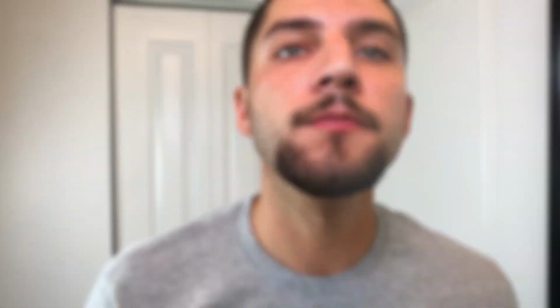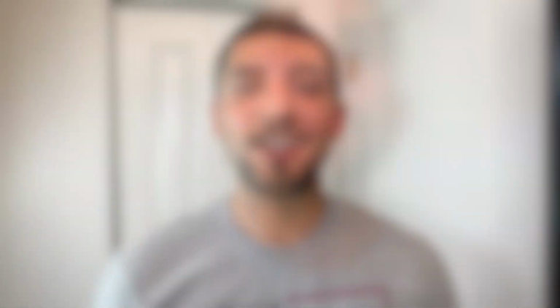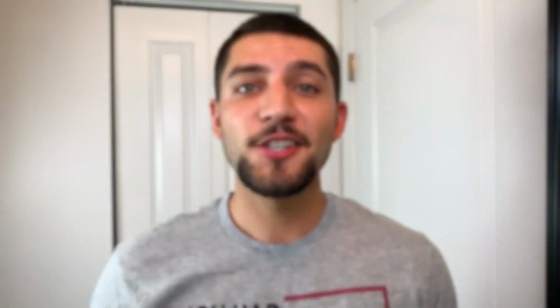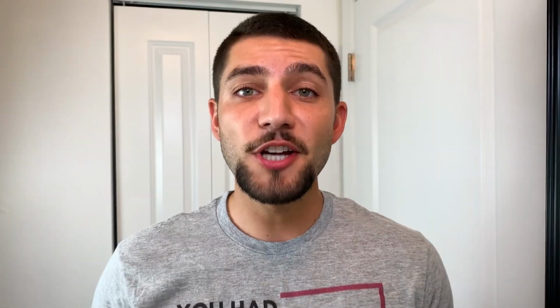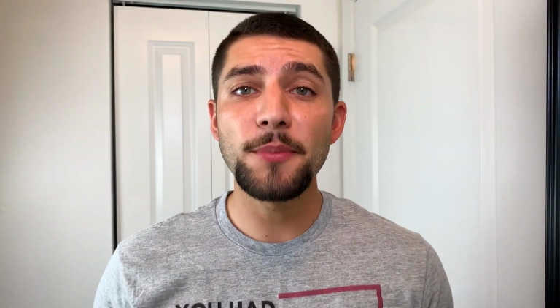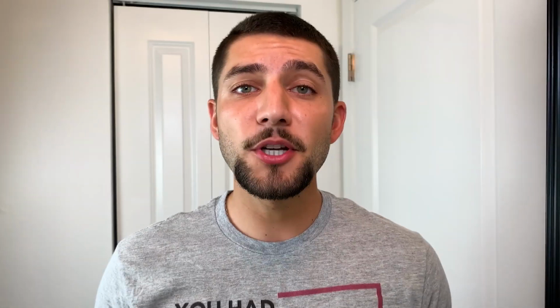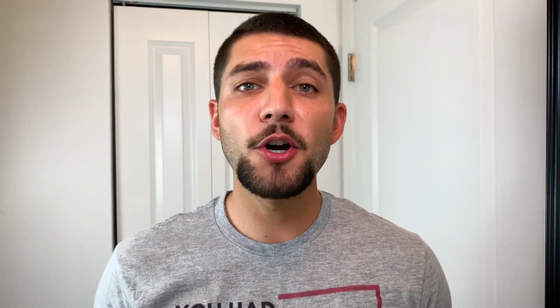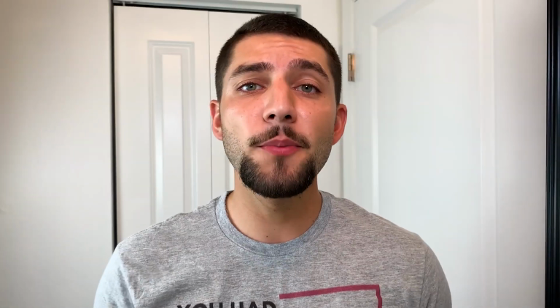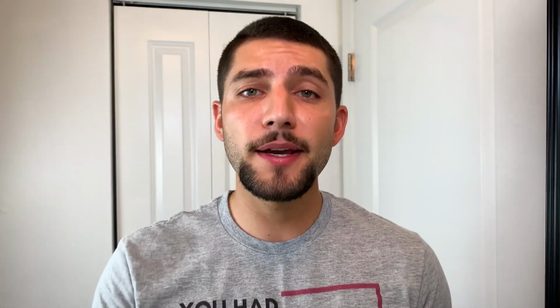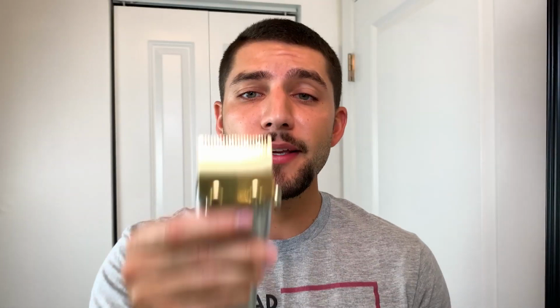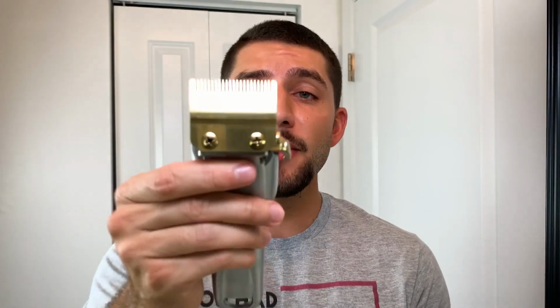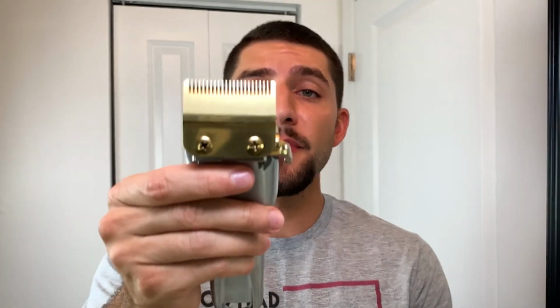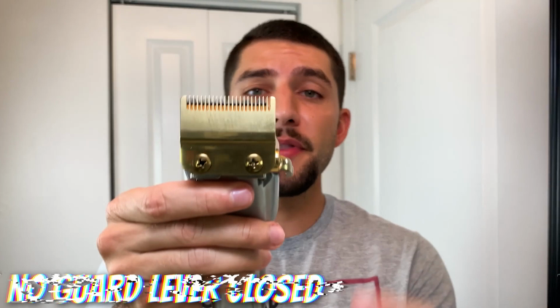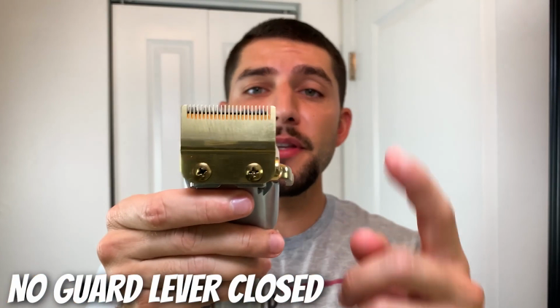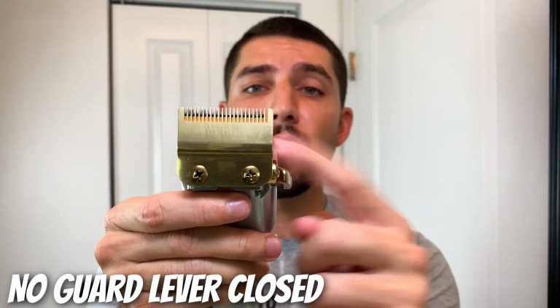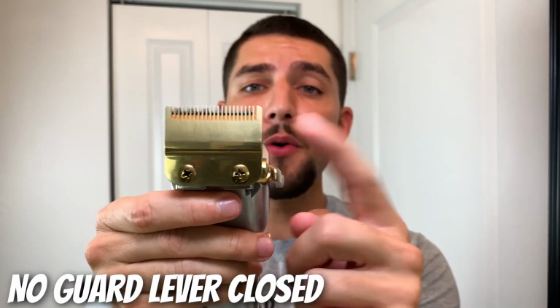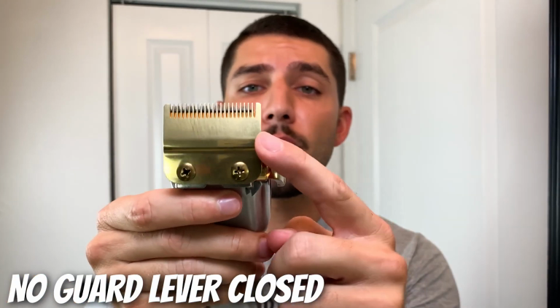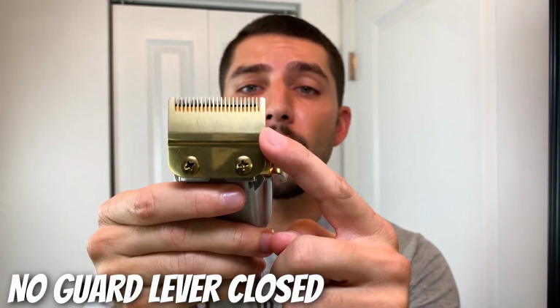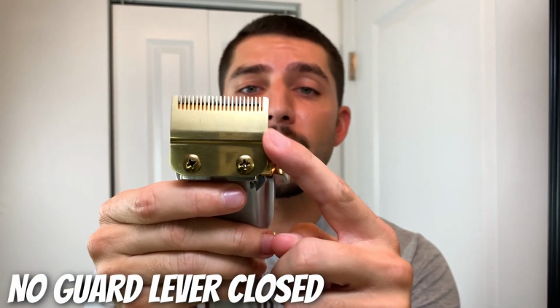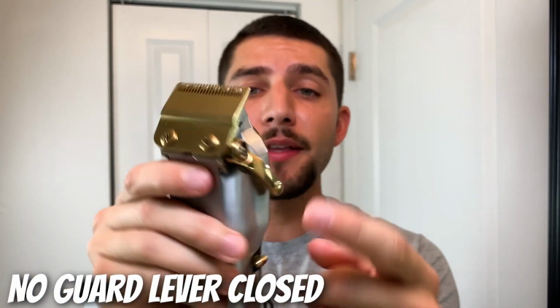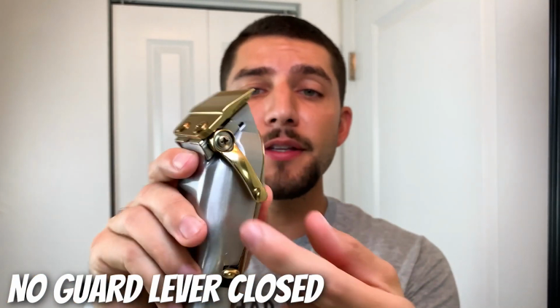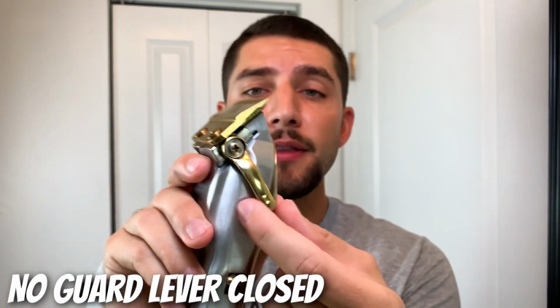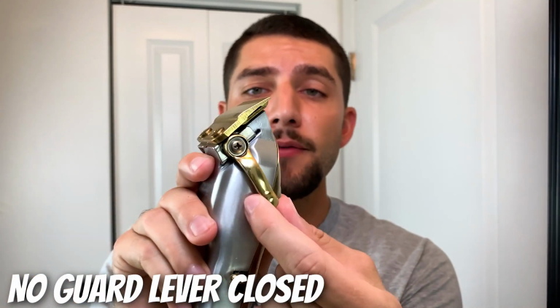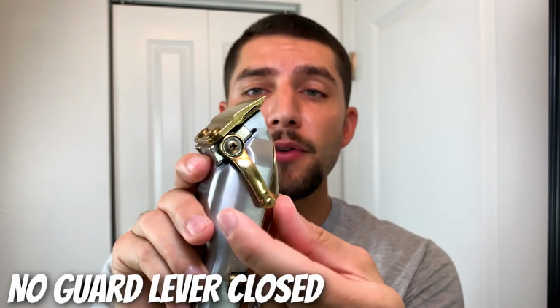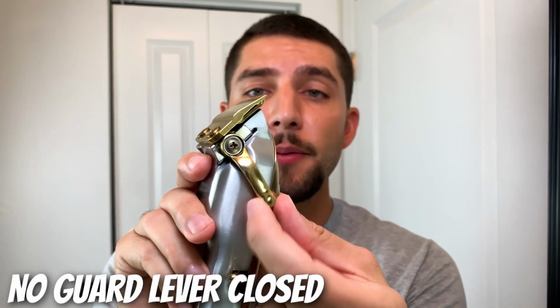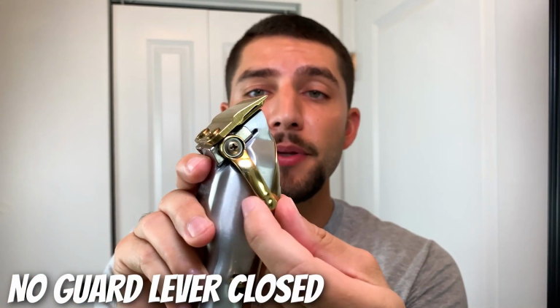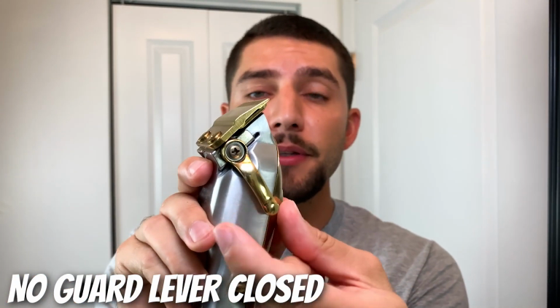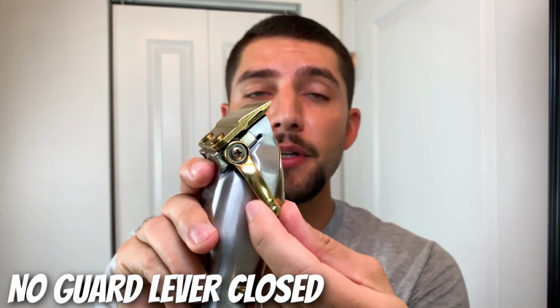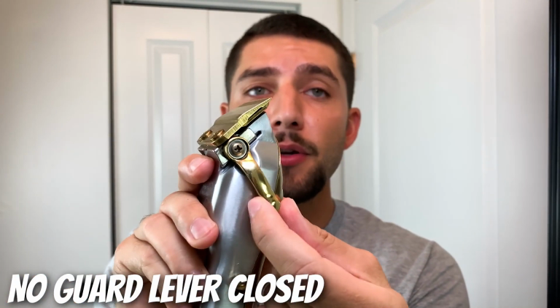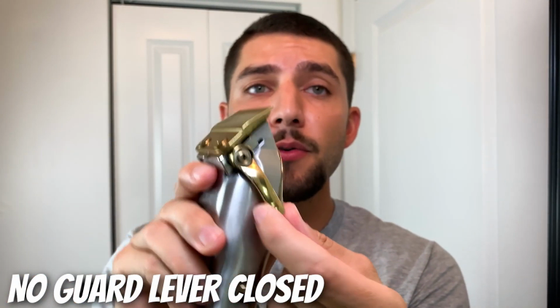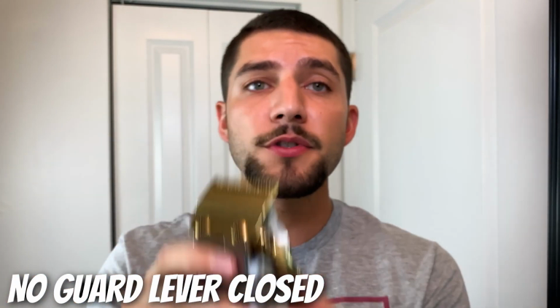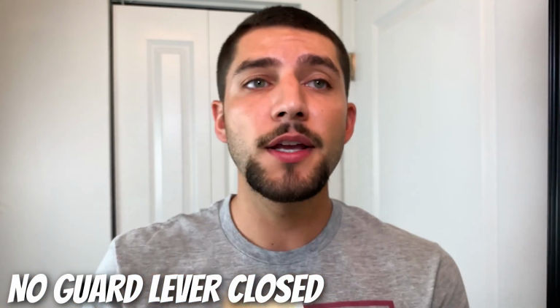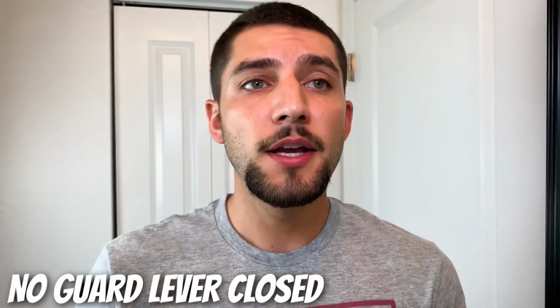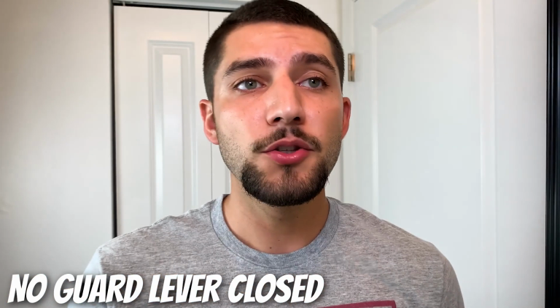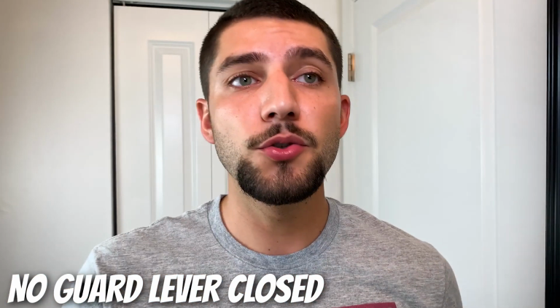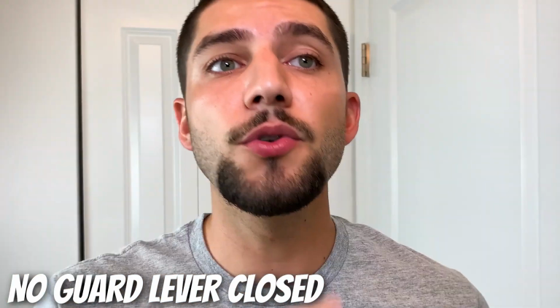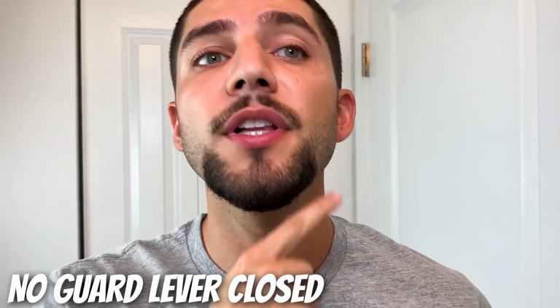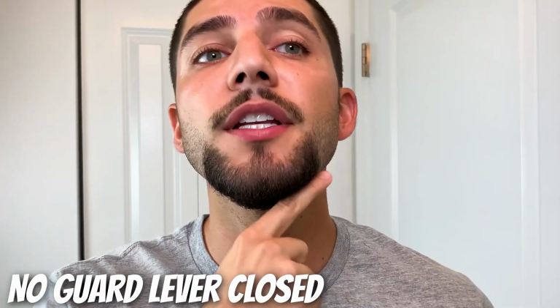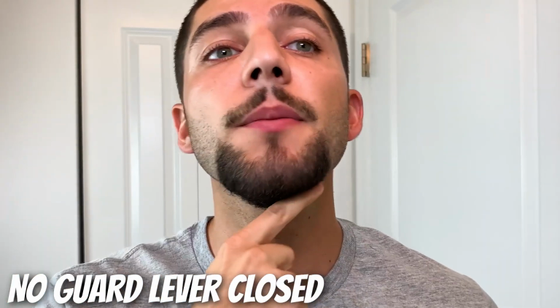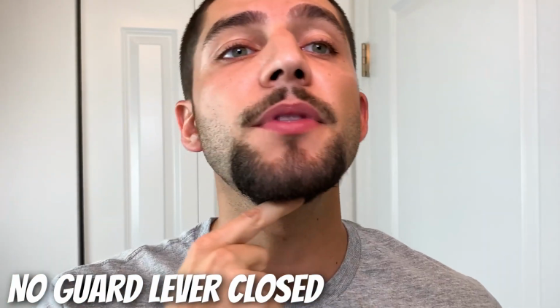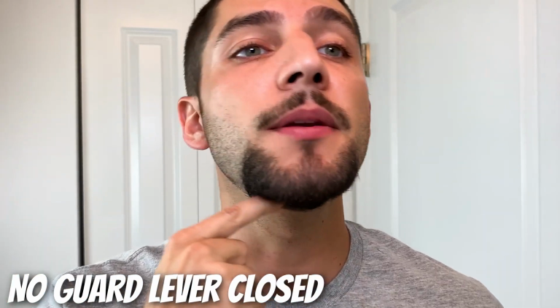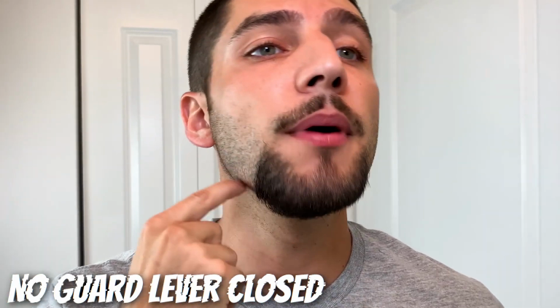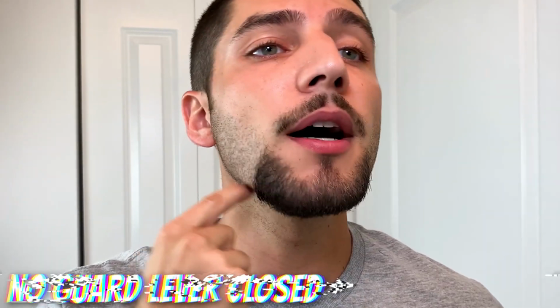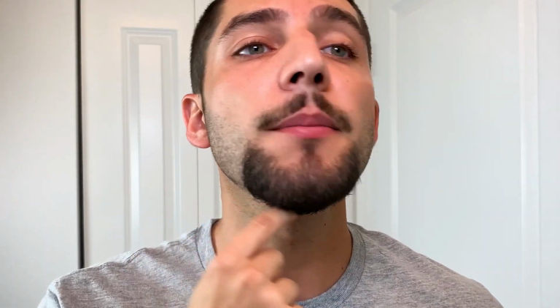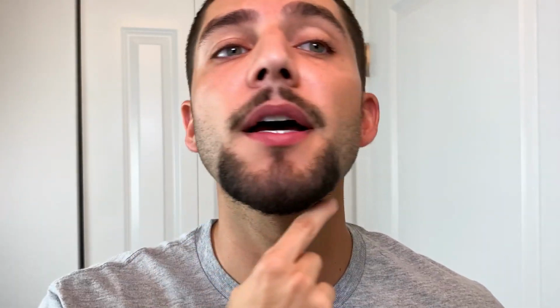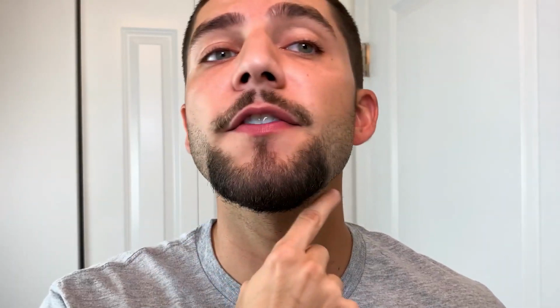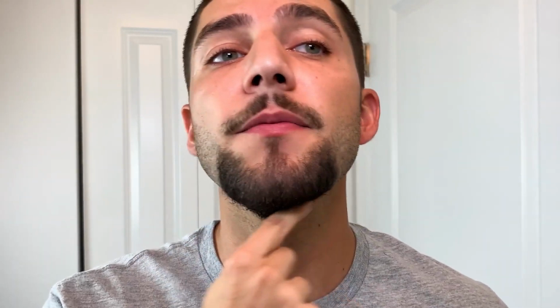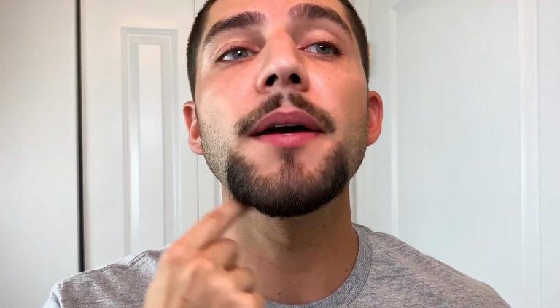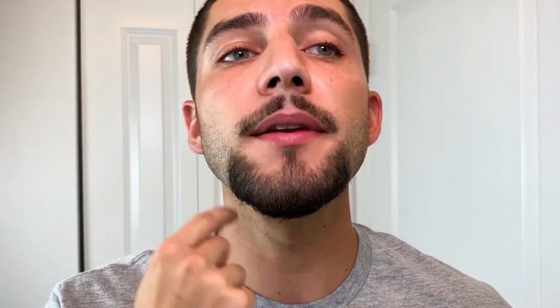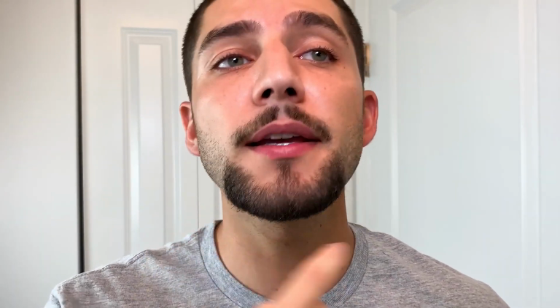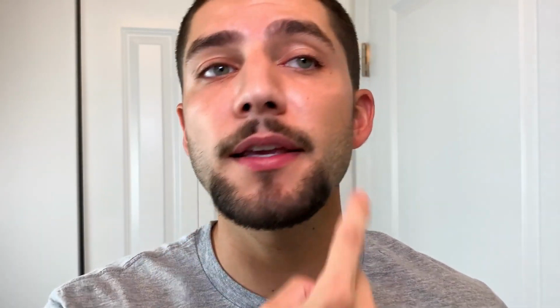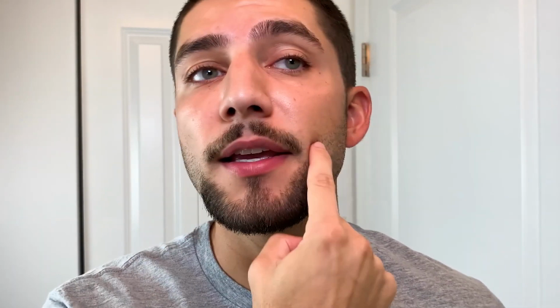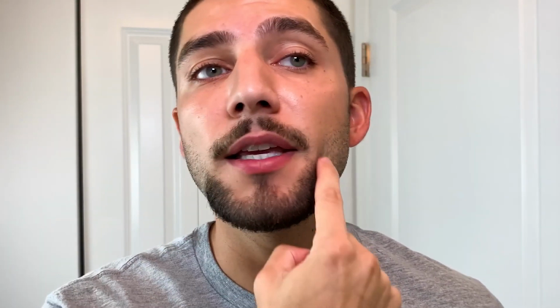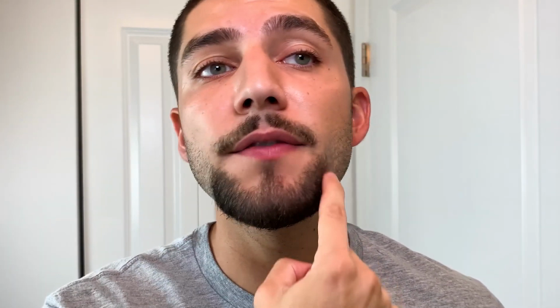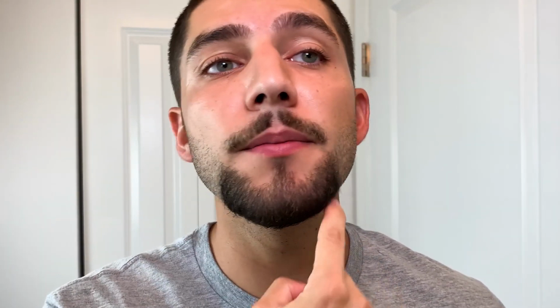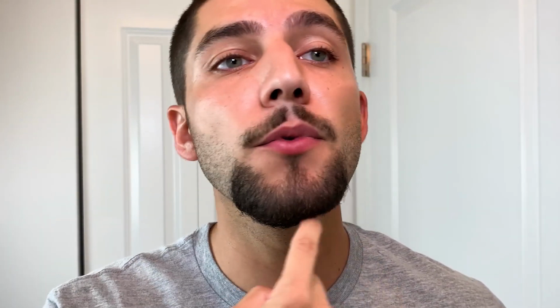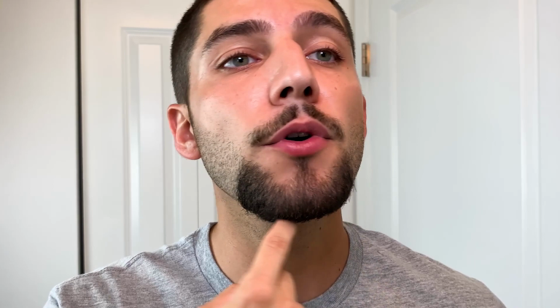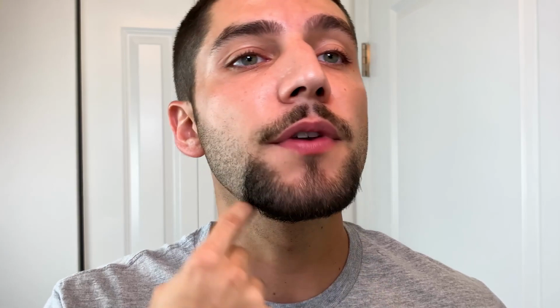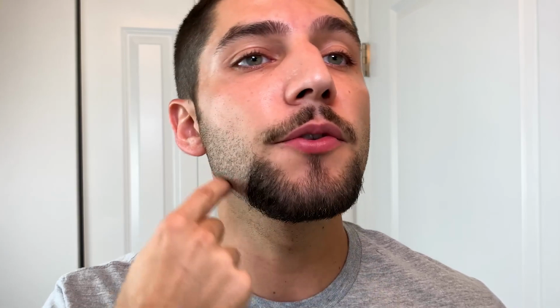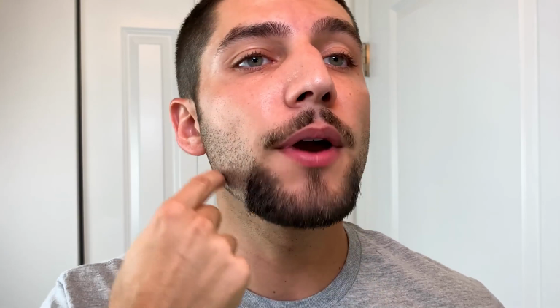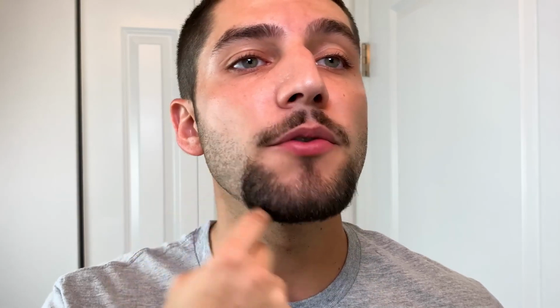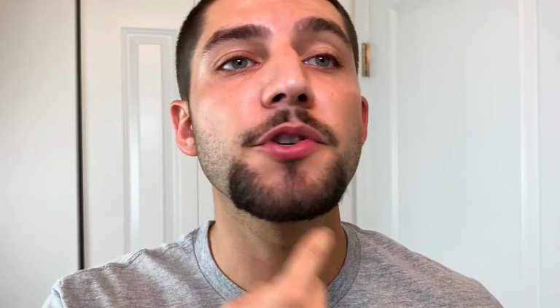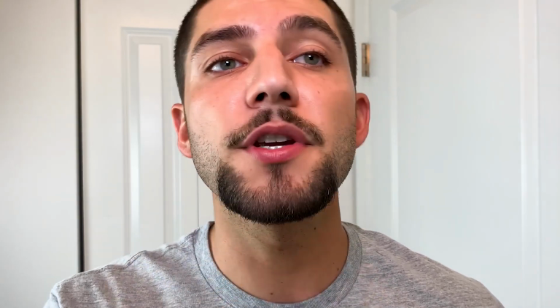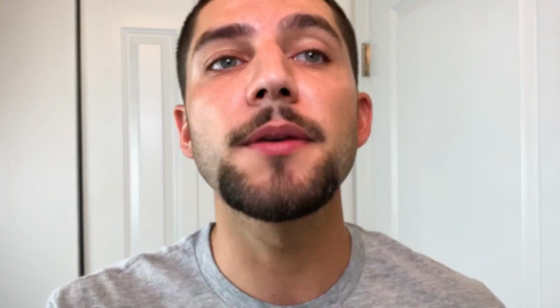Now I'm going to go back in with the no guard and the lever completely closed to clean up the bottom half of my neck and give it more of a round shape.